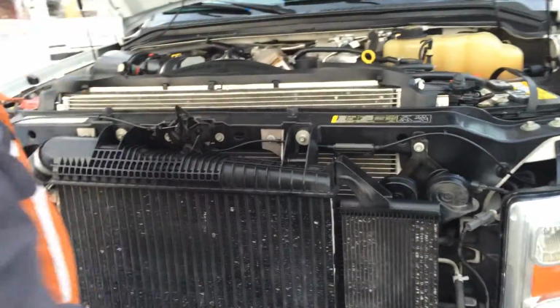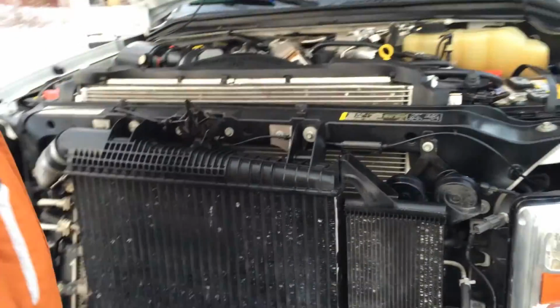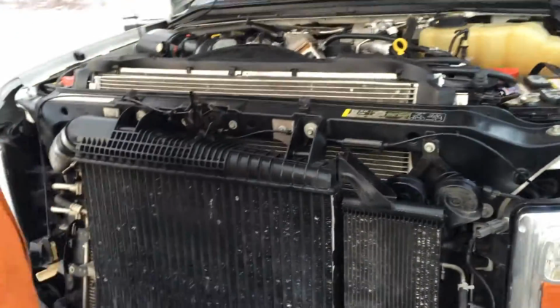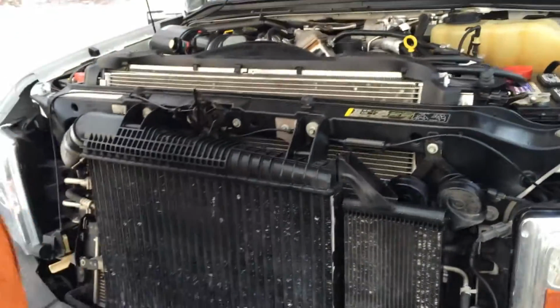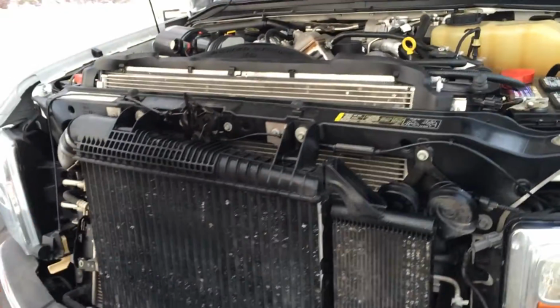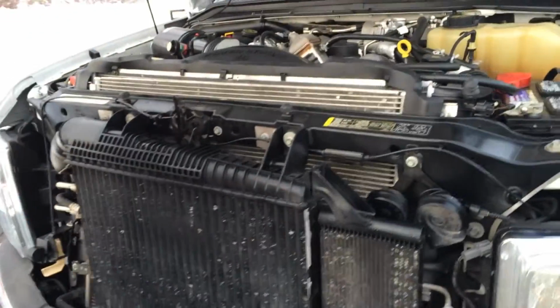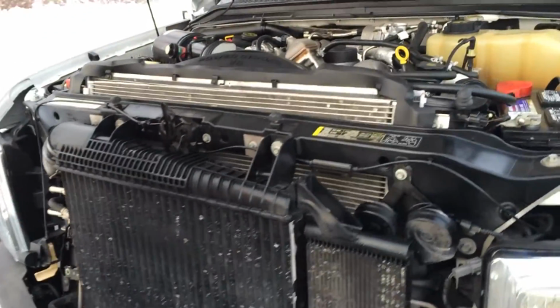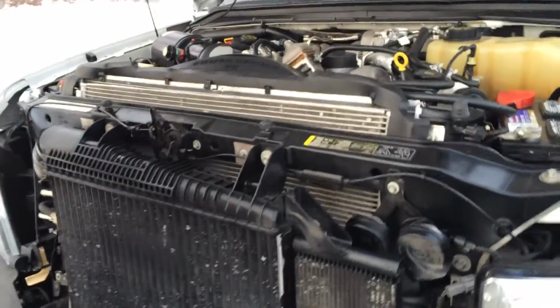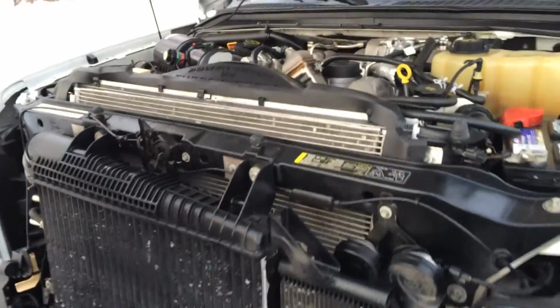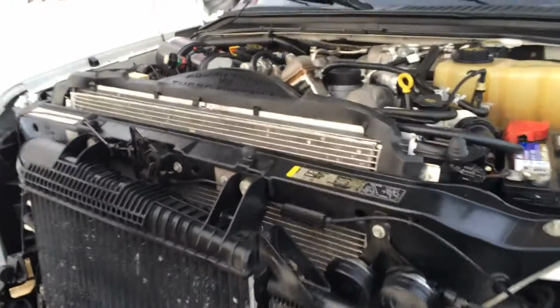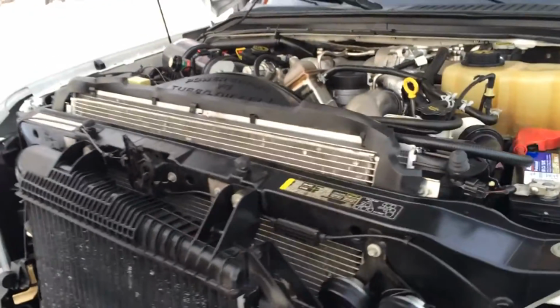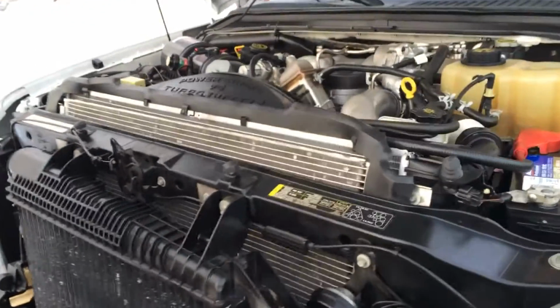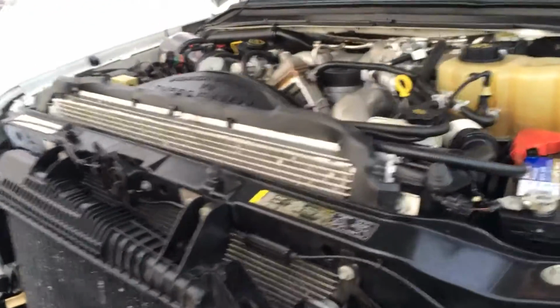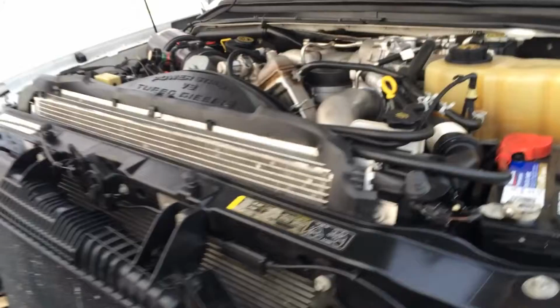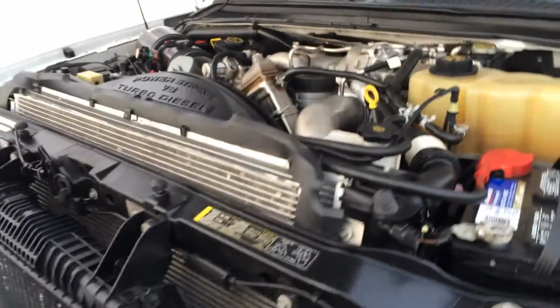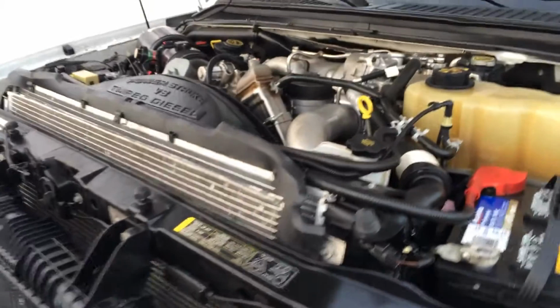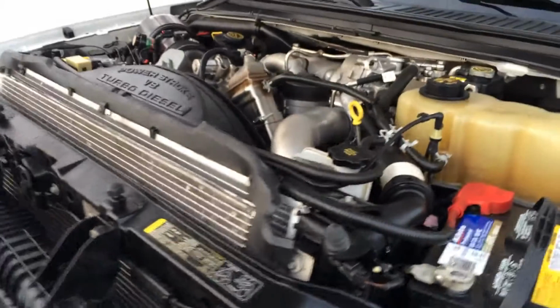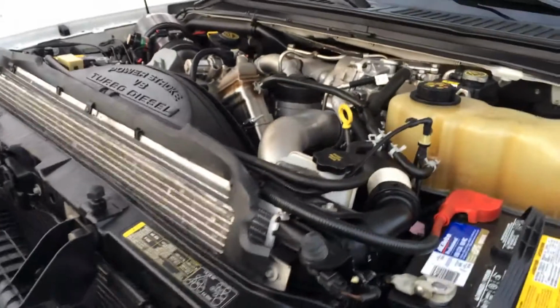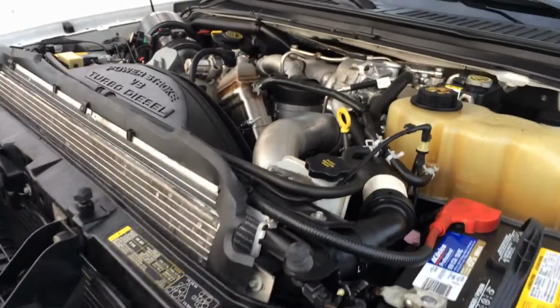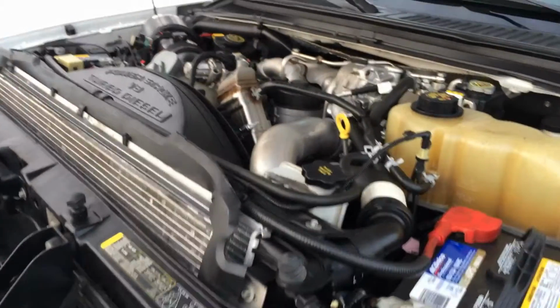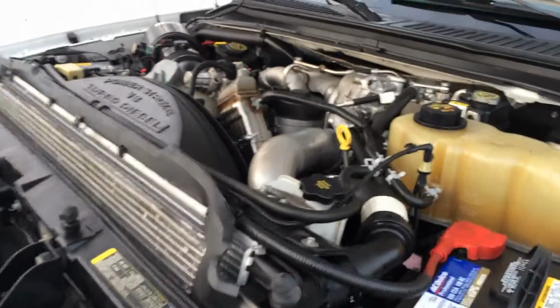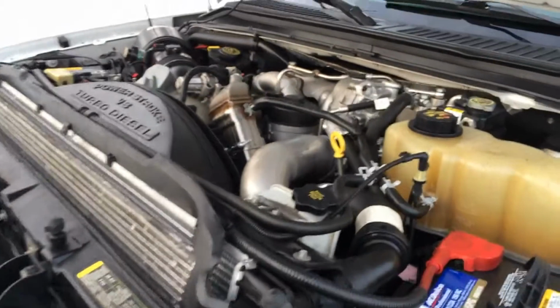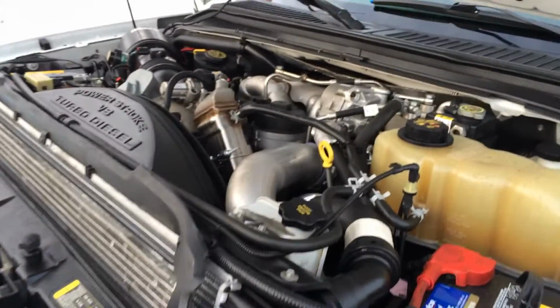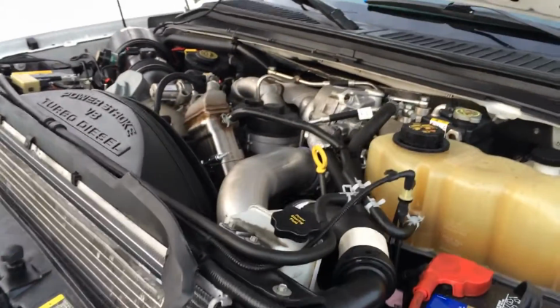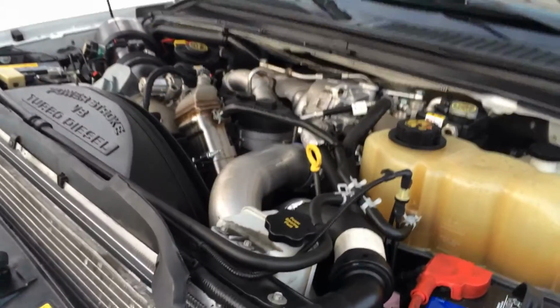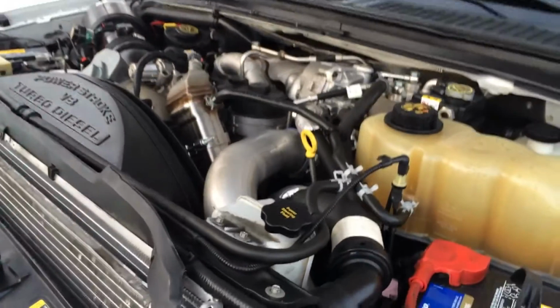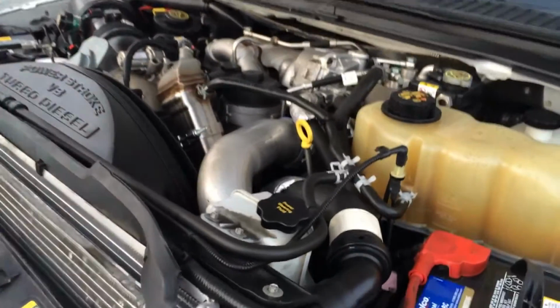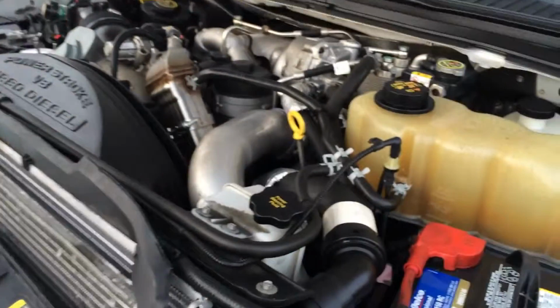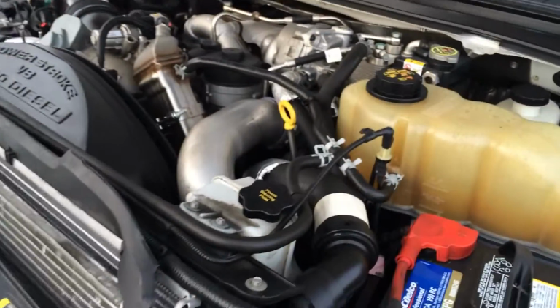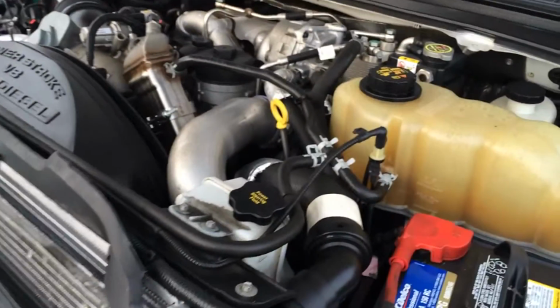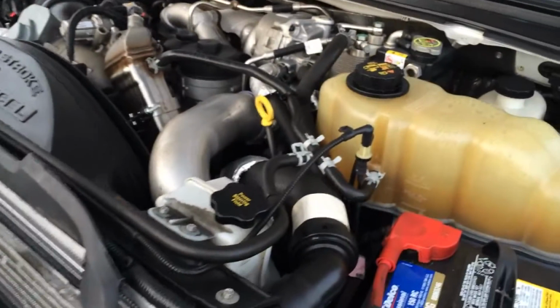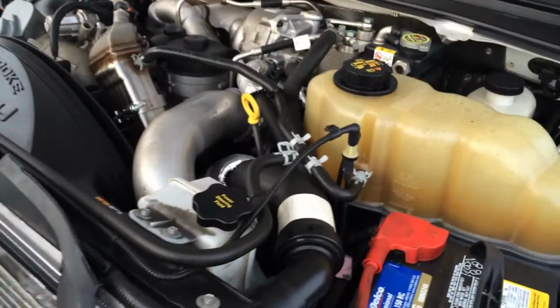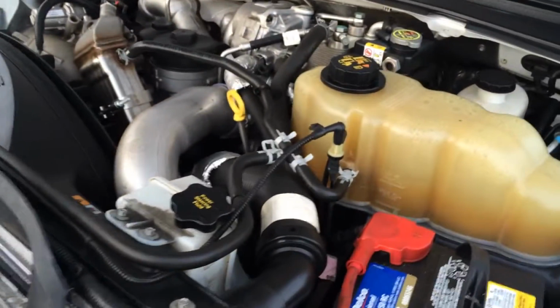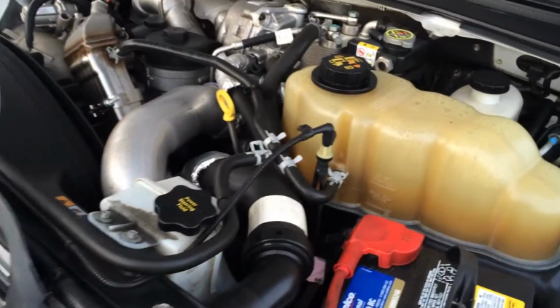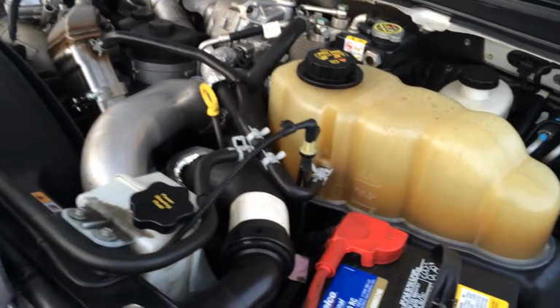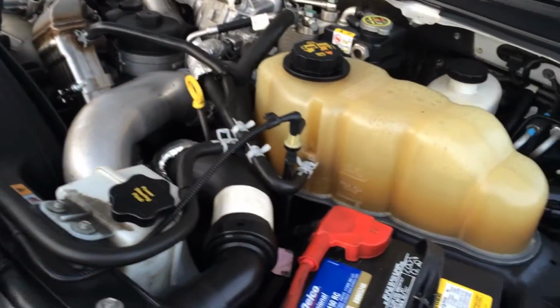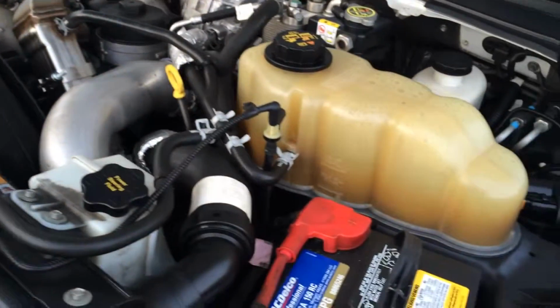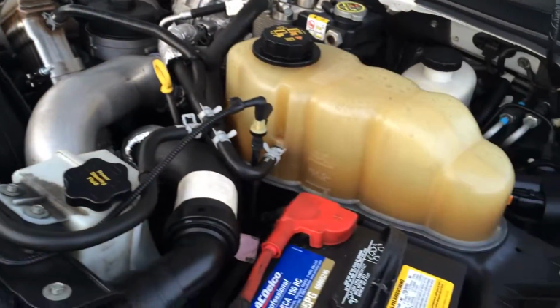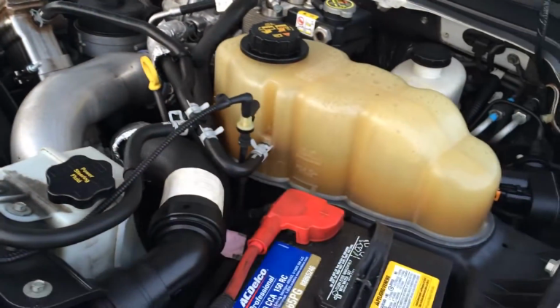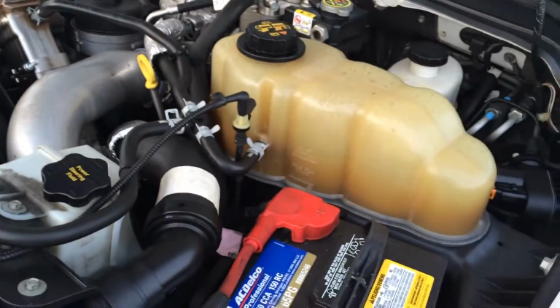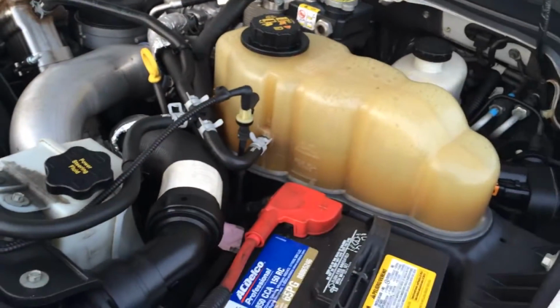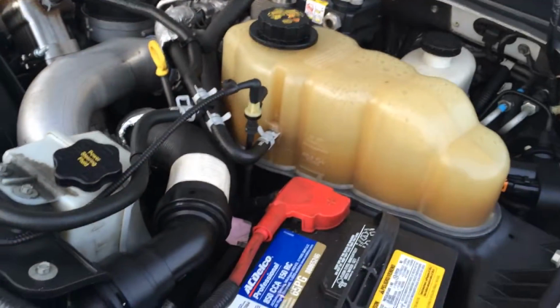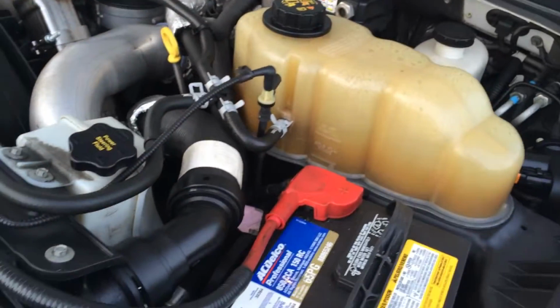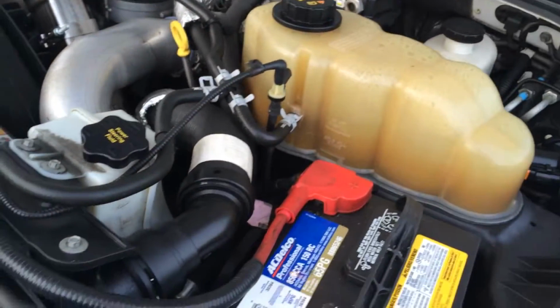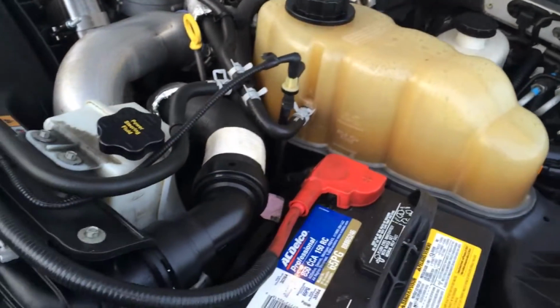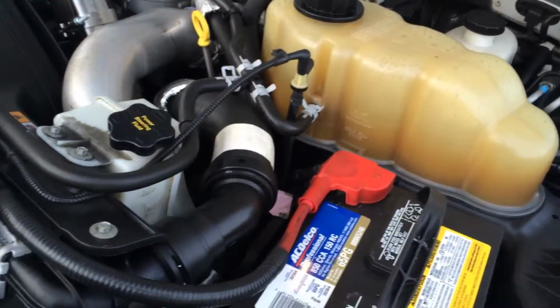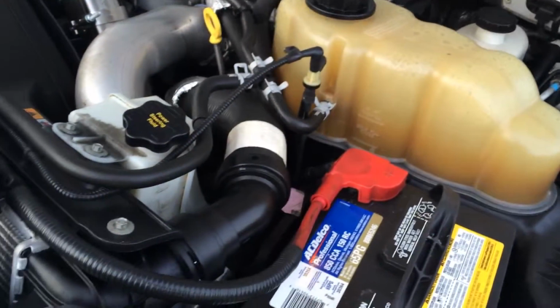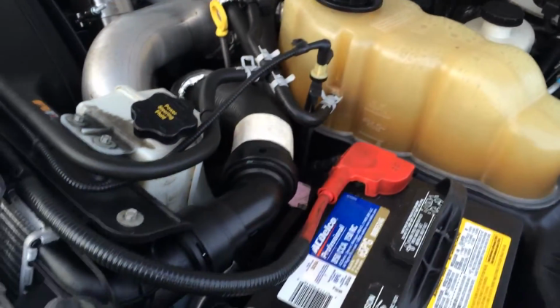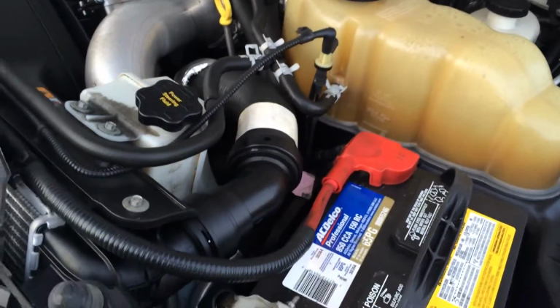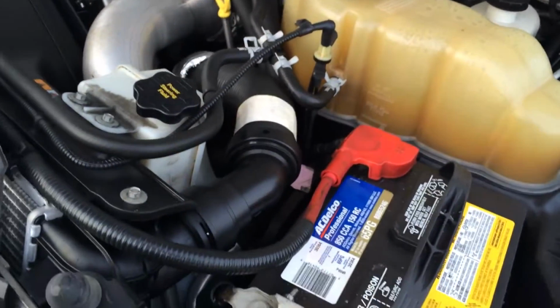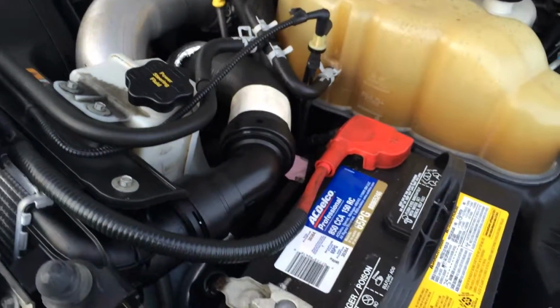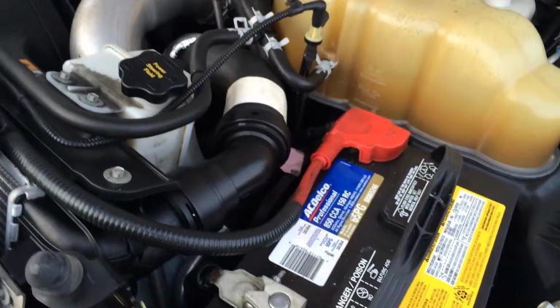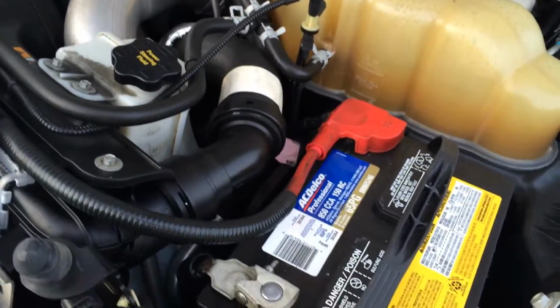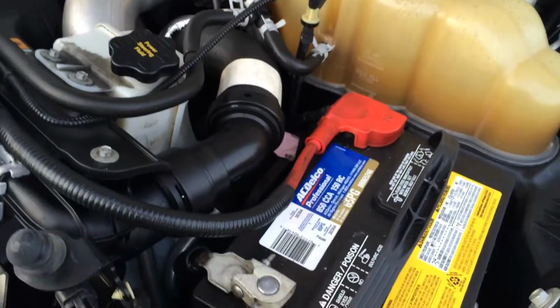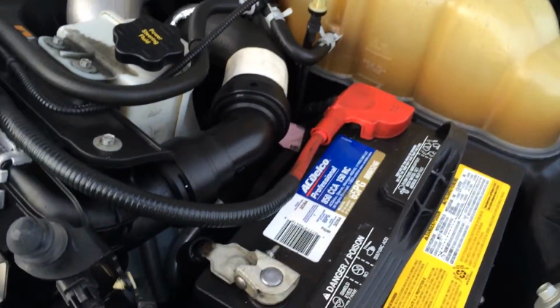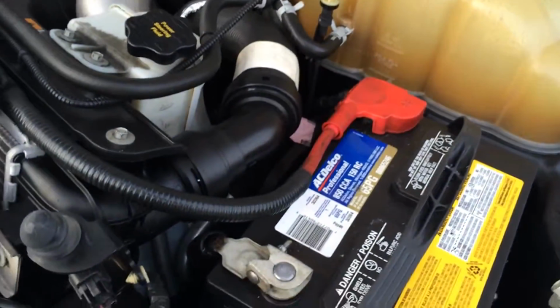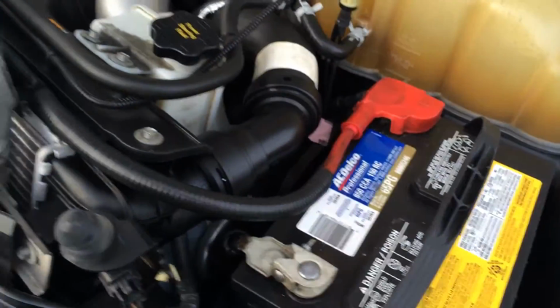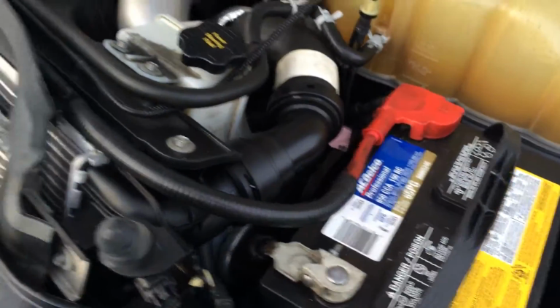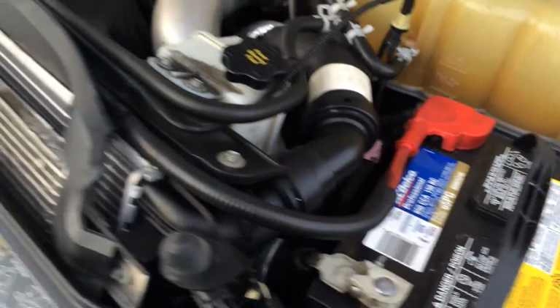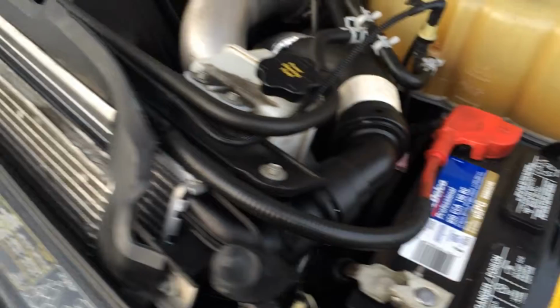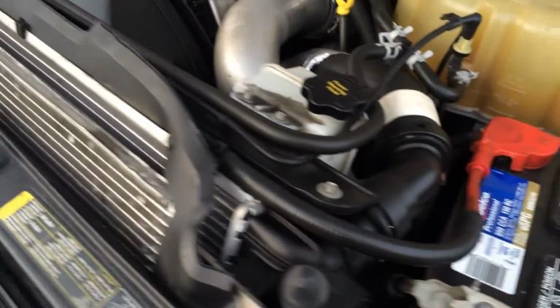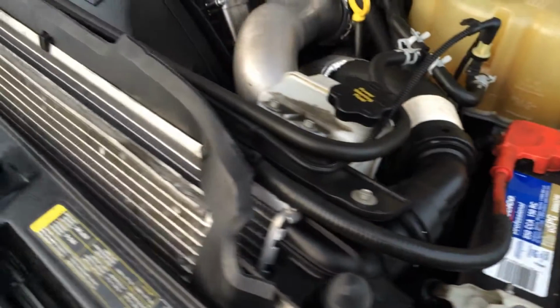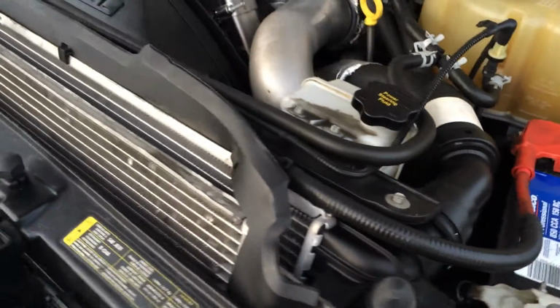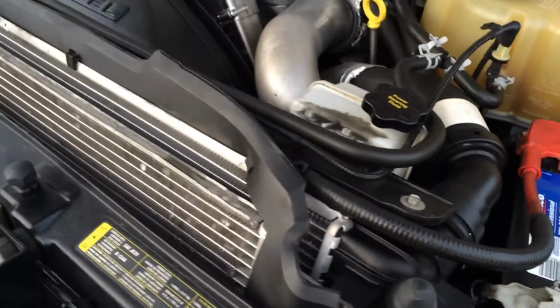As I mentioned, it is the 6.4 liter V8. This is a great engine for this truck, and I'm going to start it up so you can hear it run.